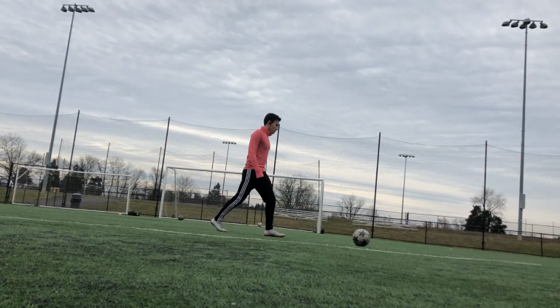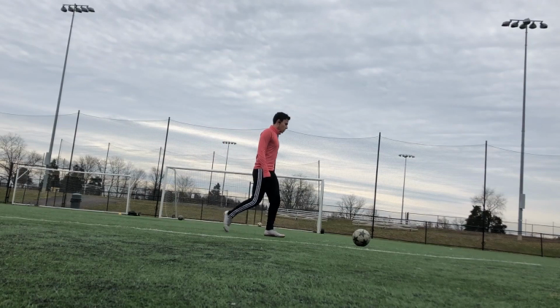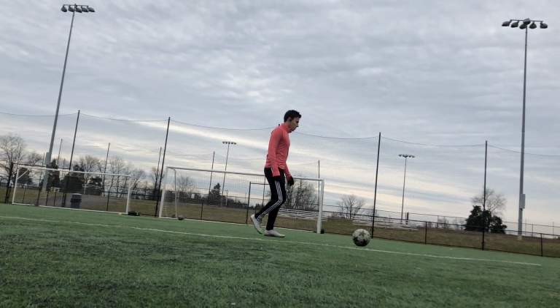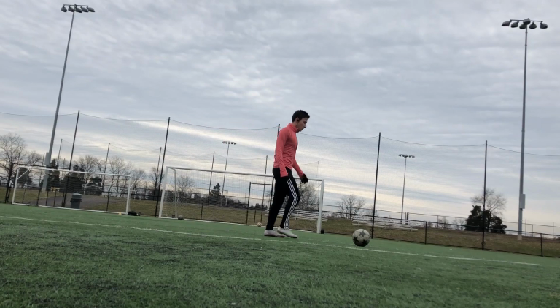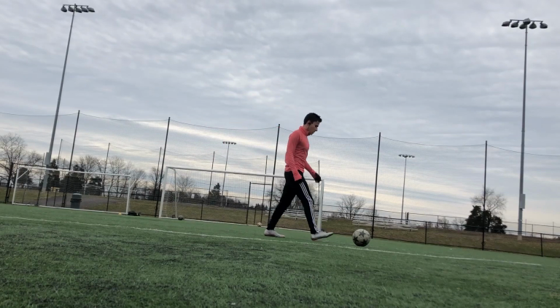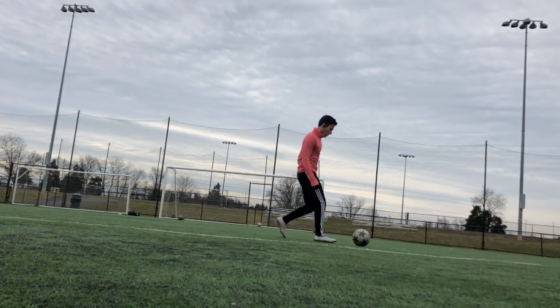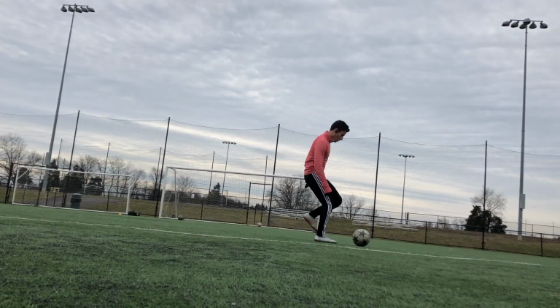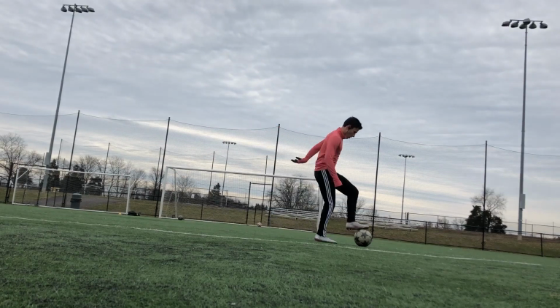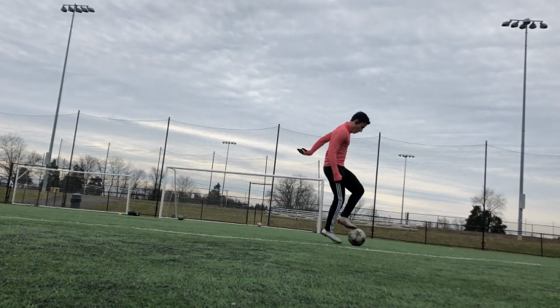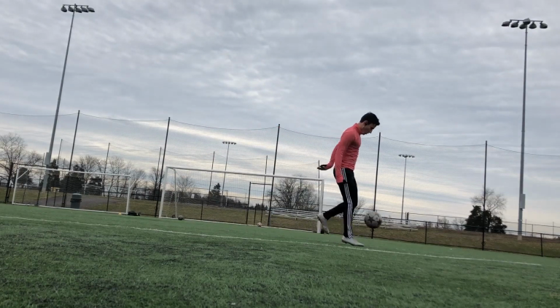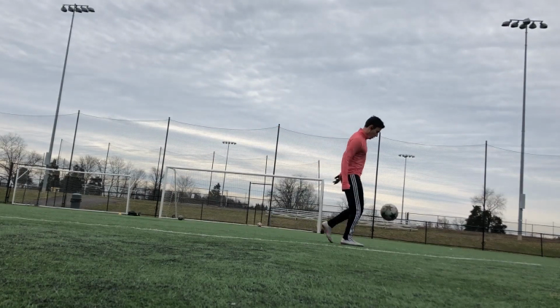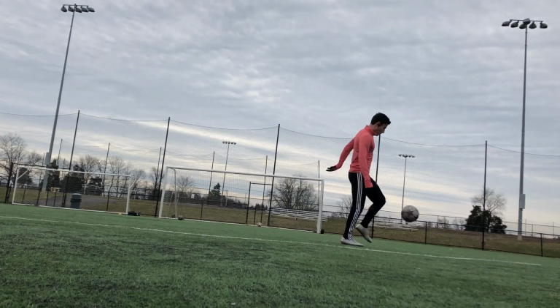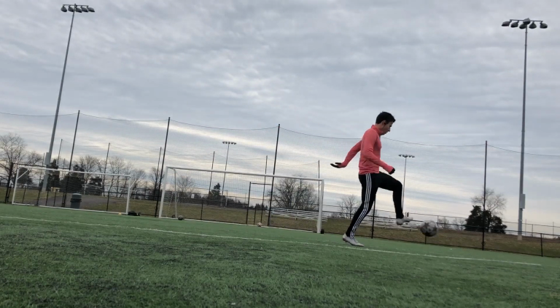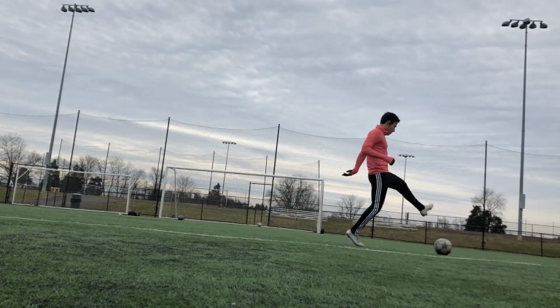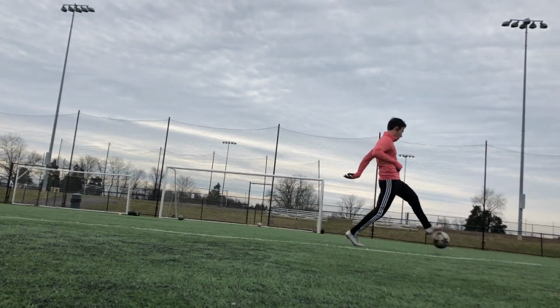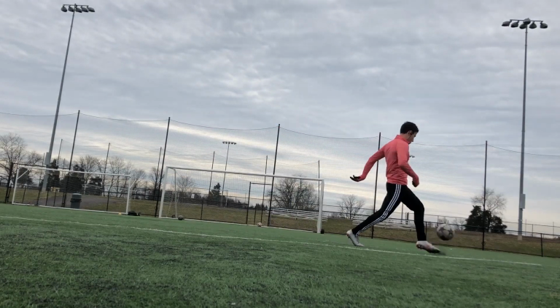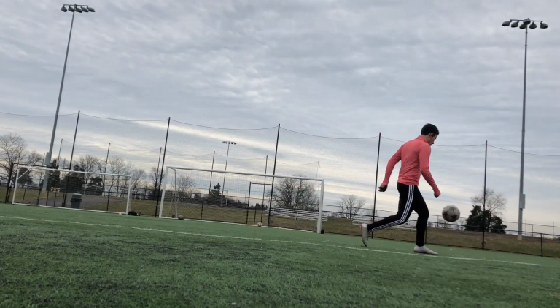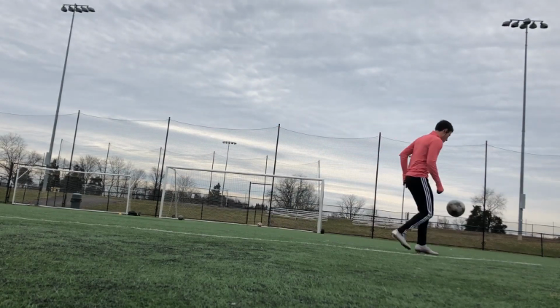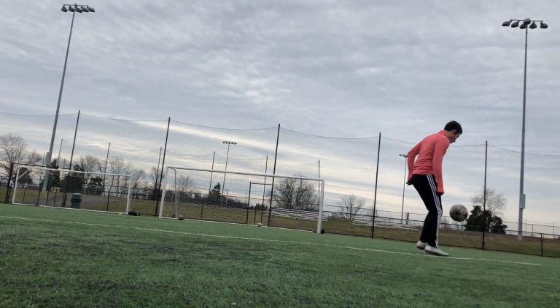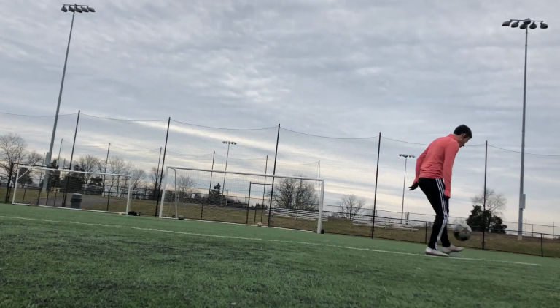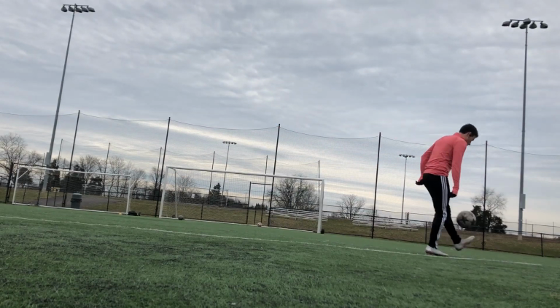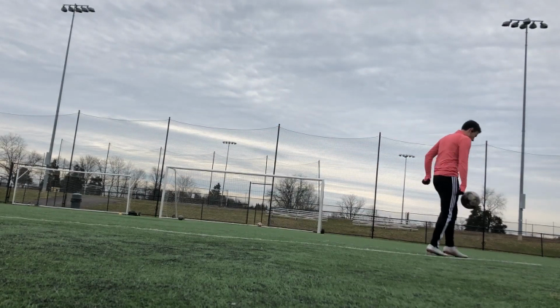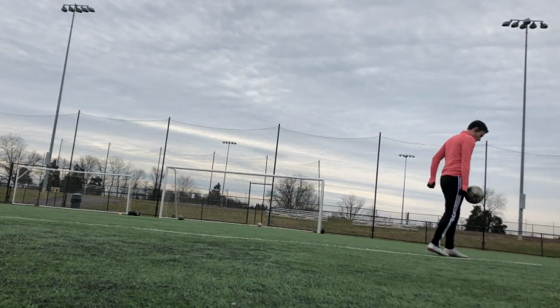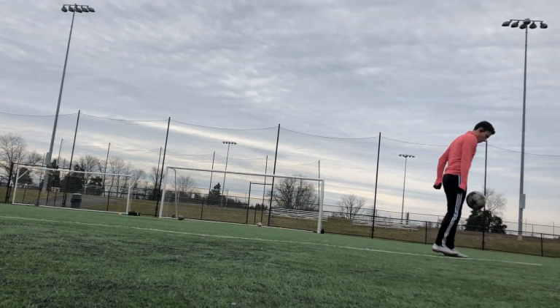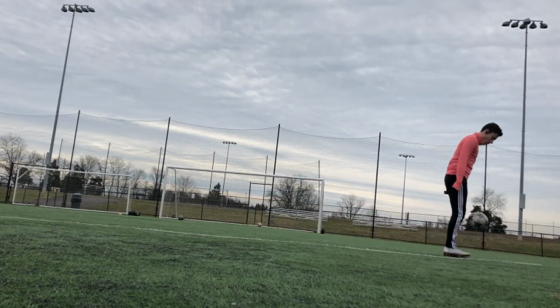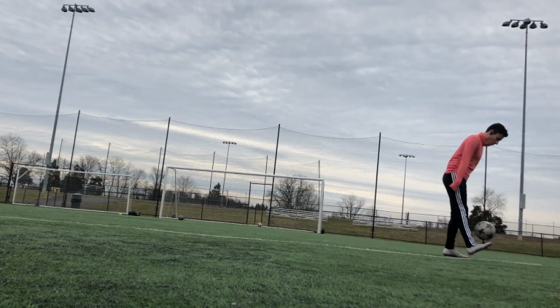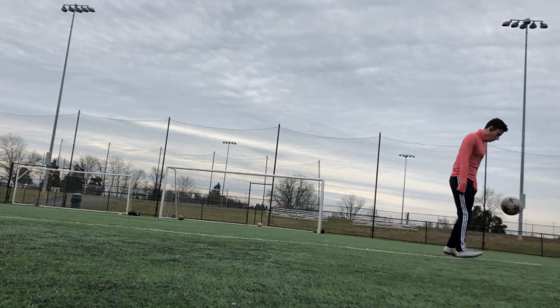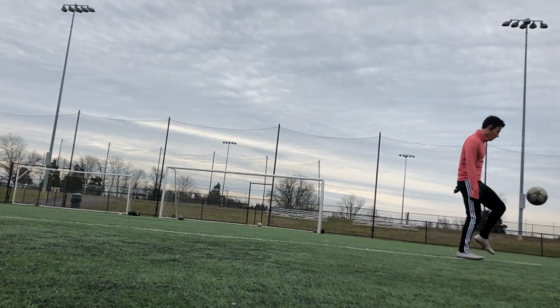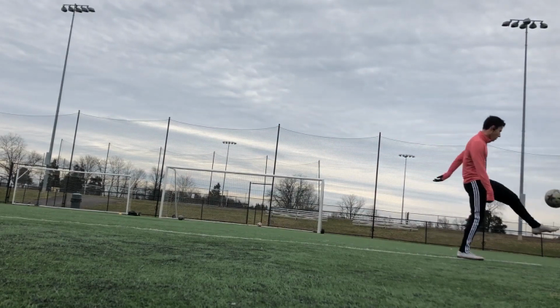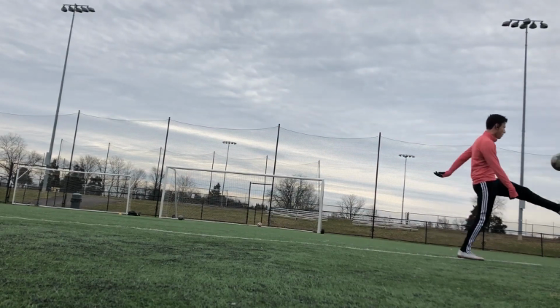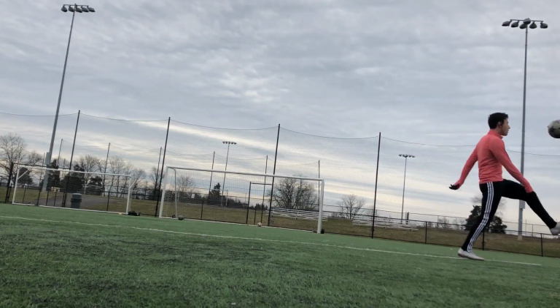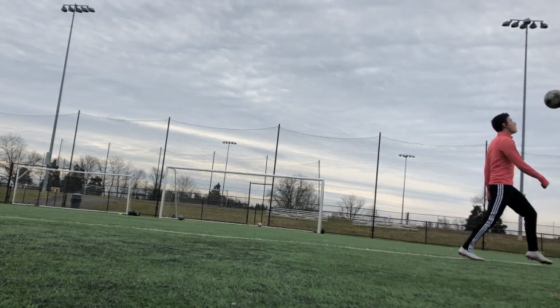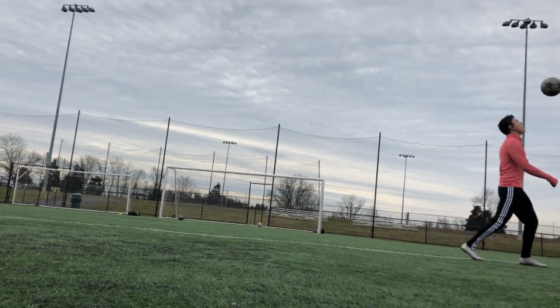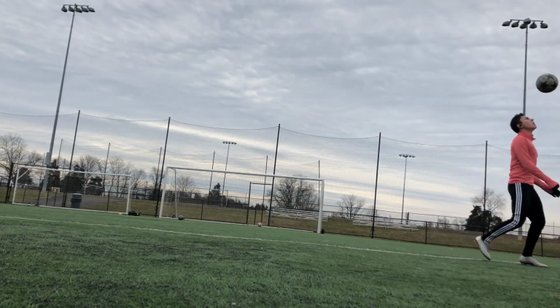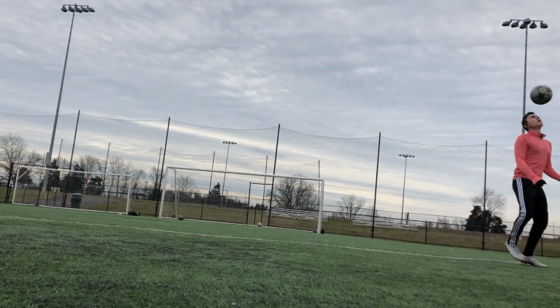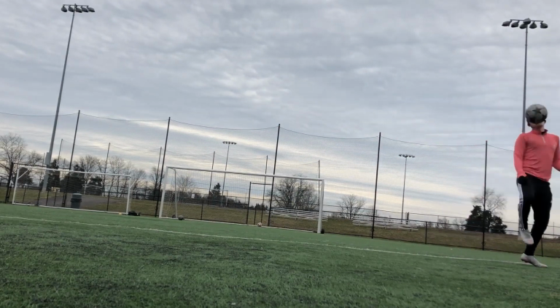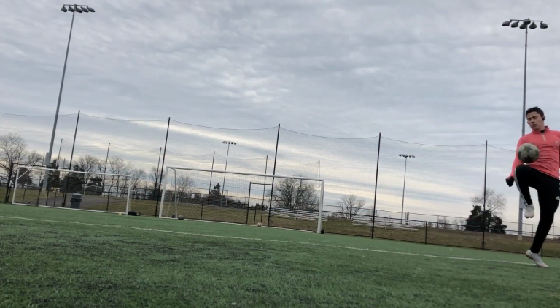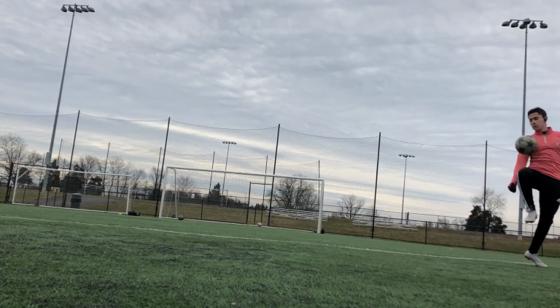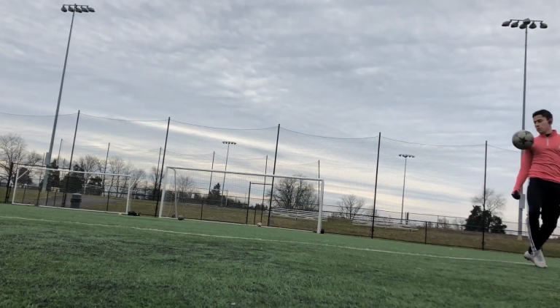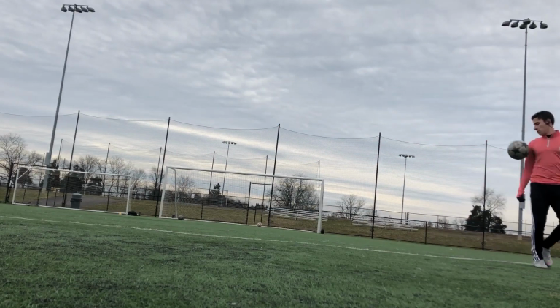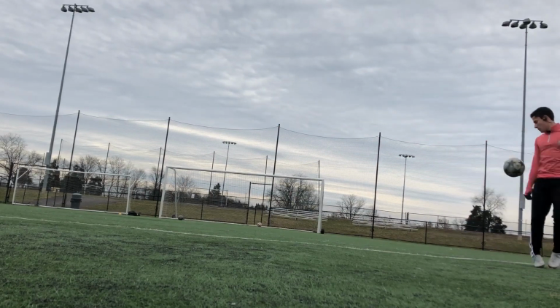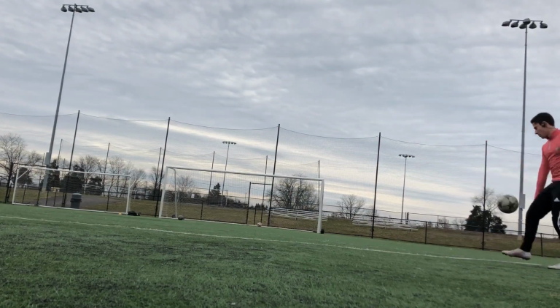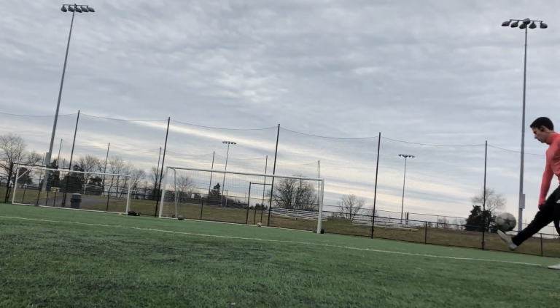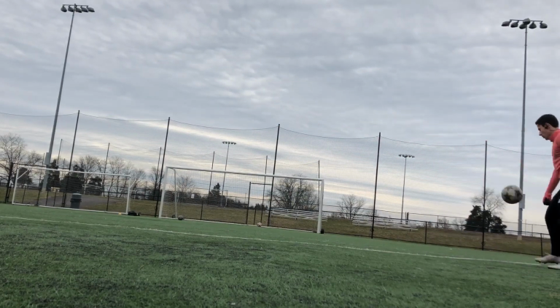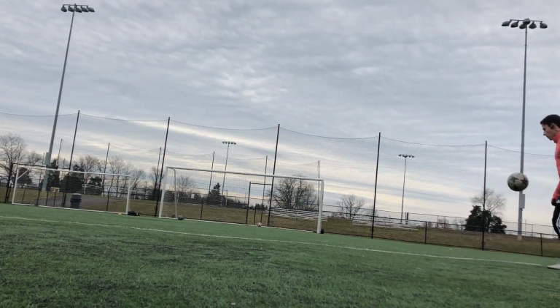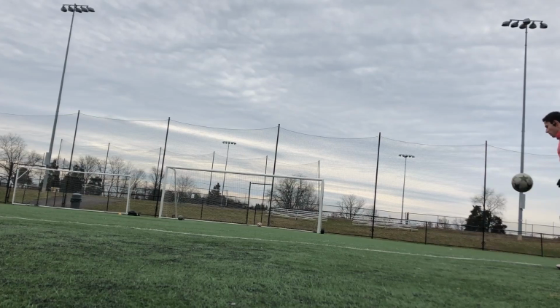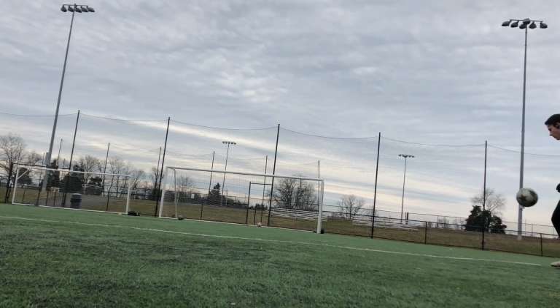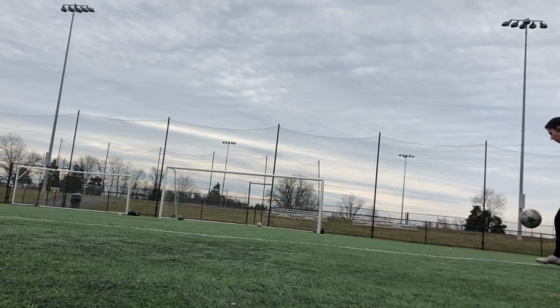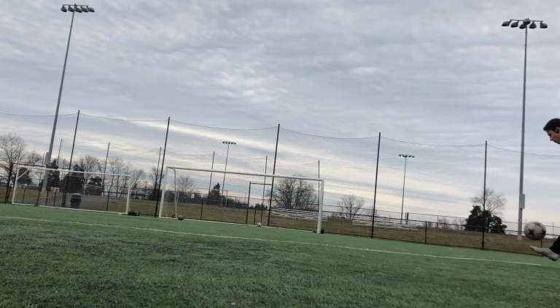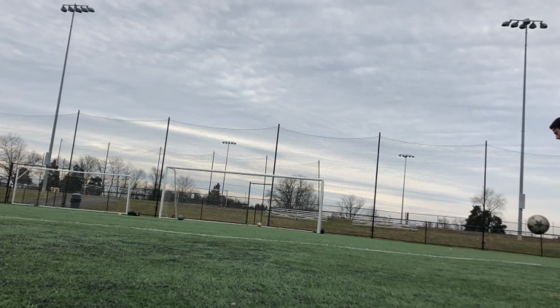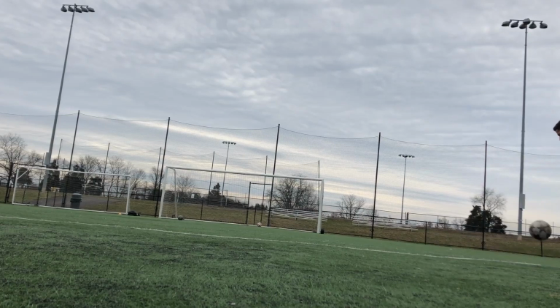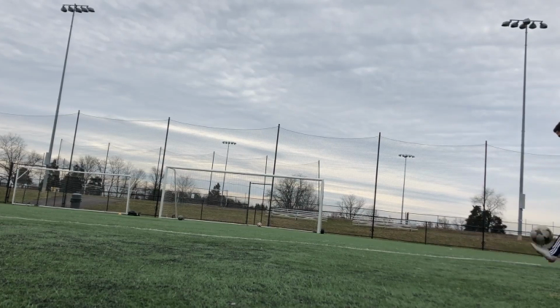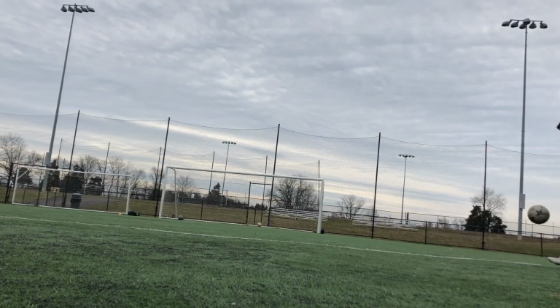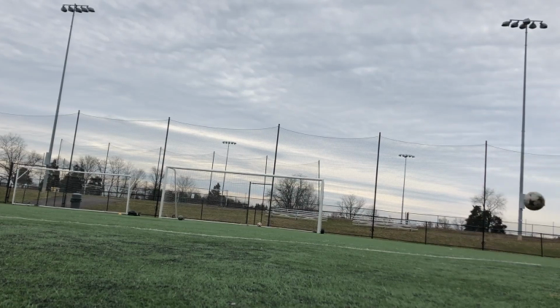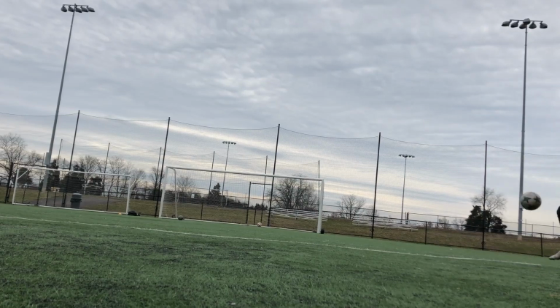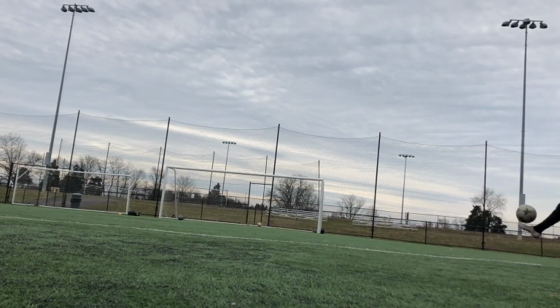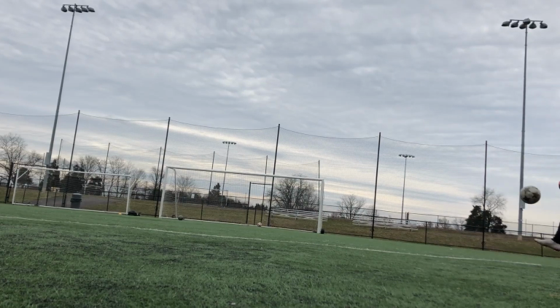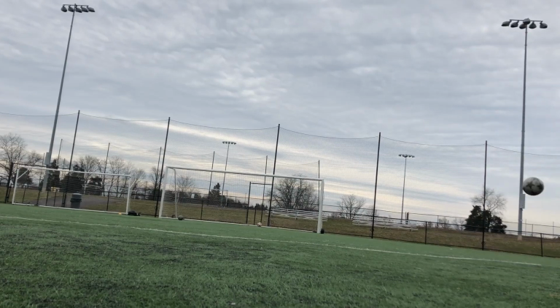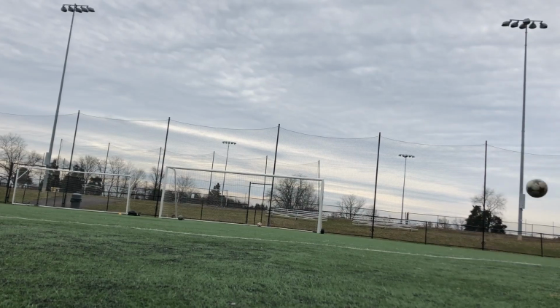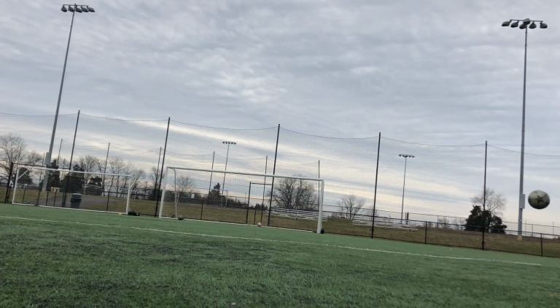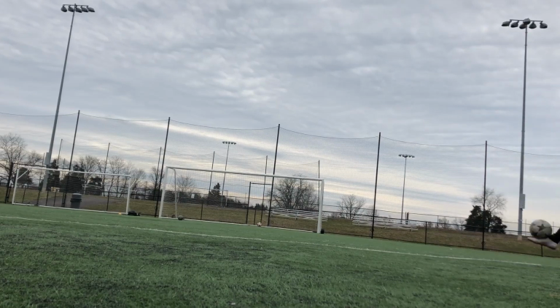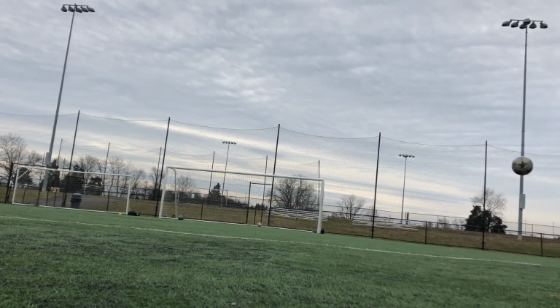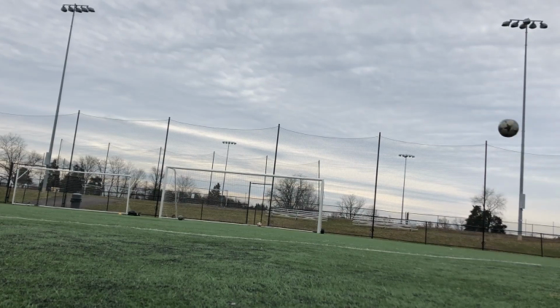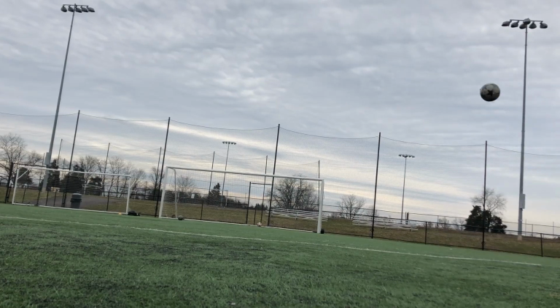At this point I decided to have a little bit of fun — I juggled for a bit, turned around, and got a solid half-volley into the goal.